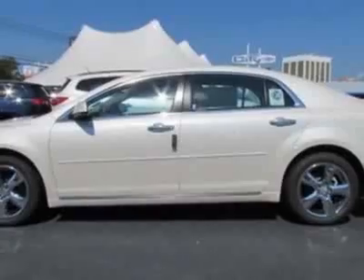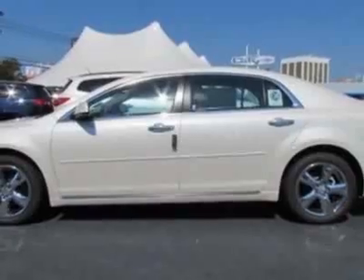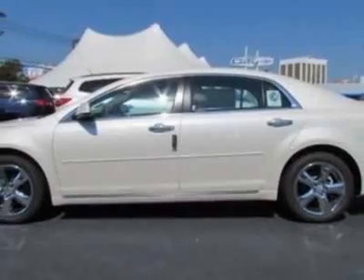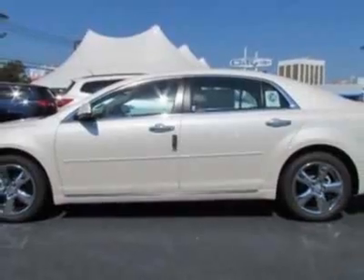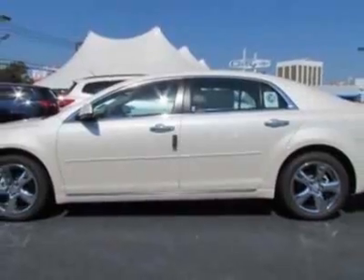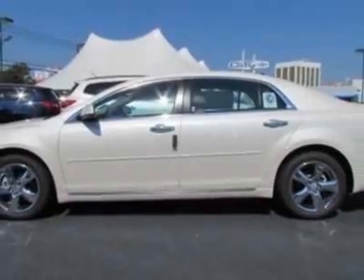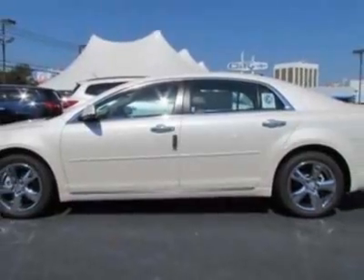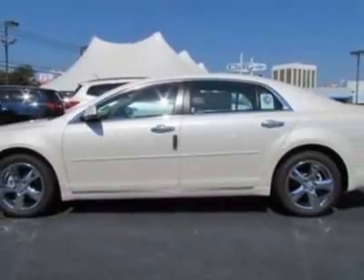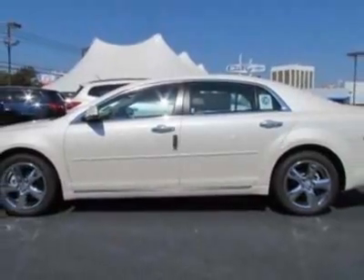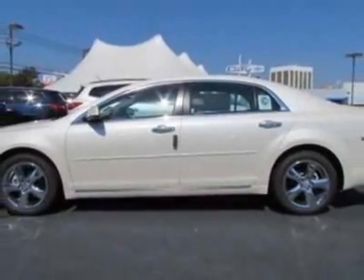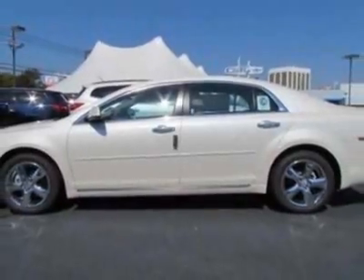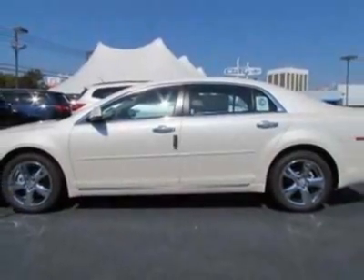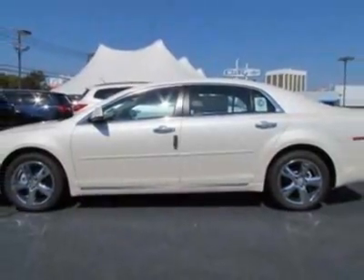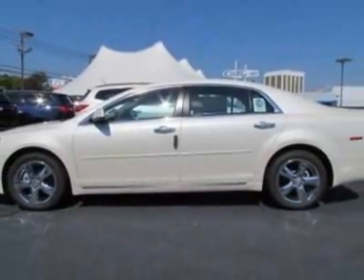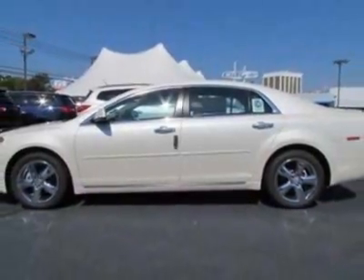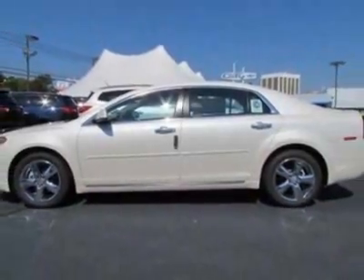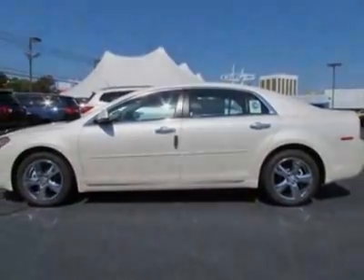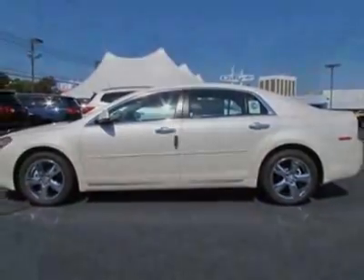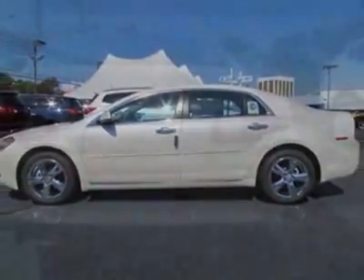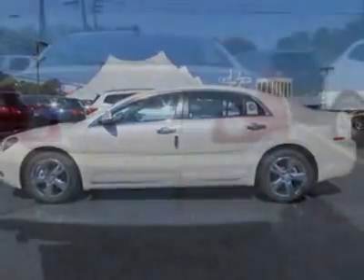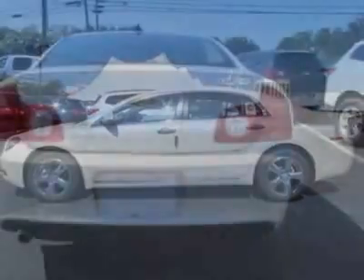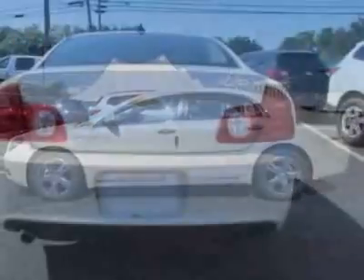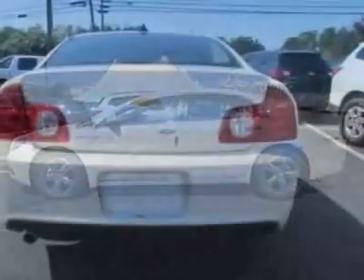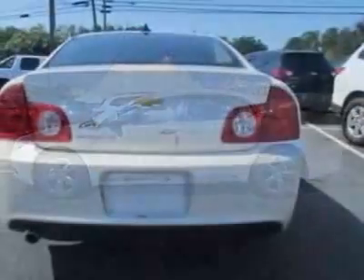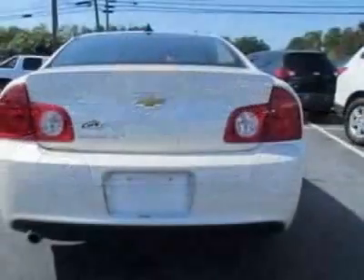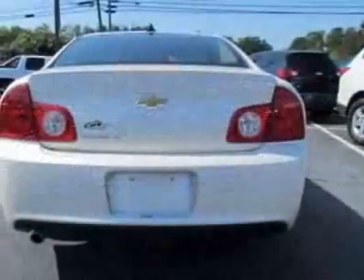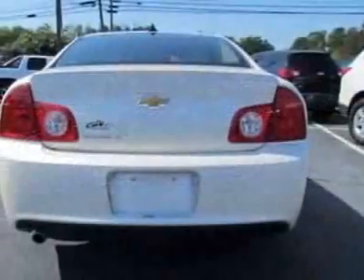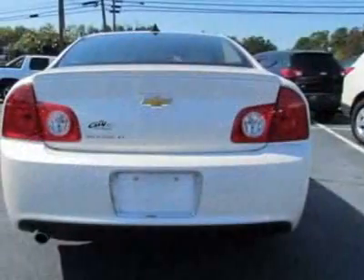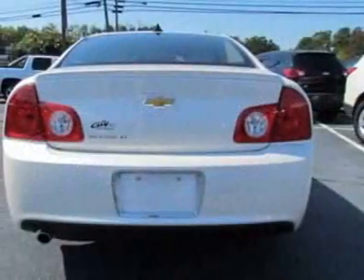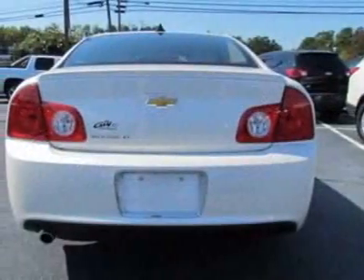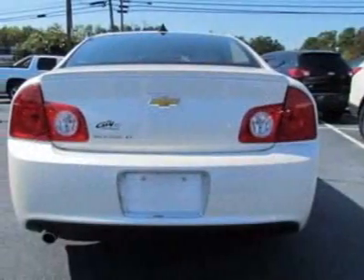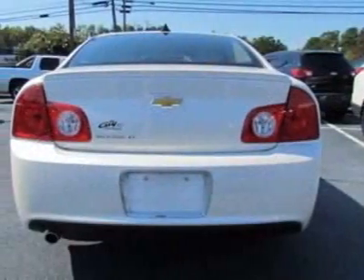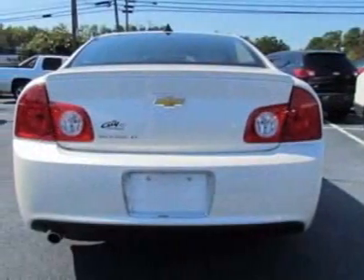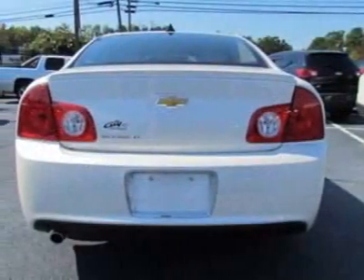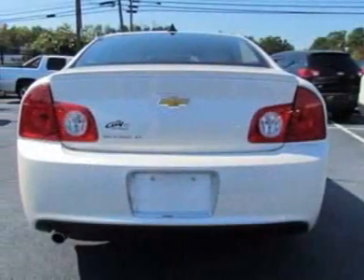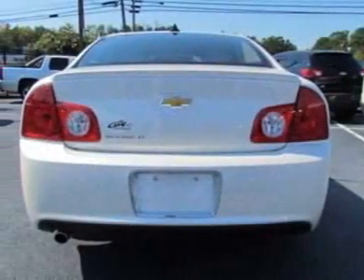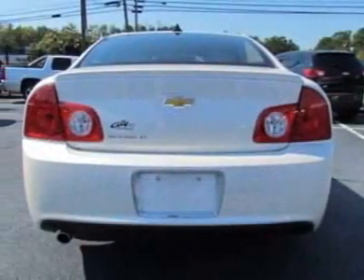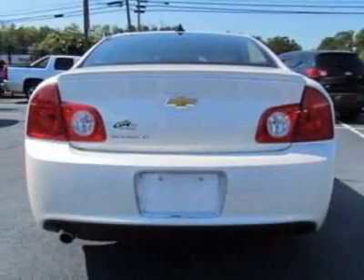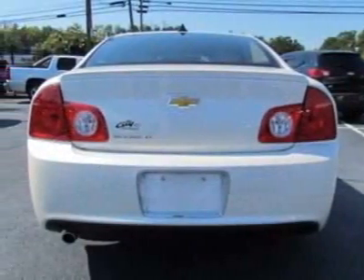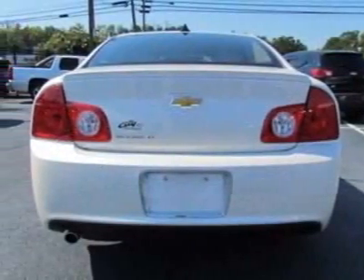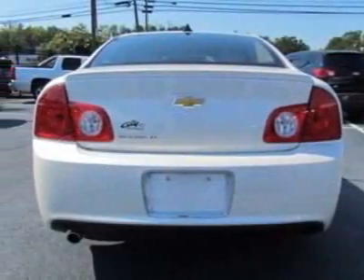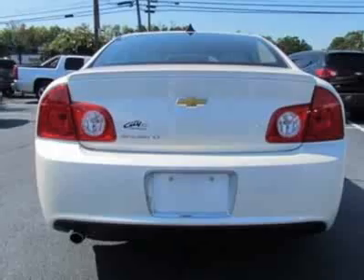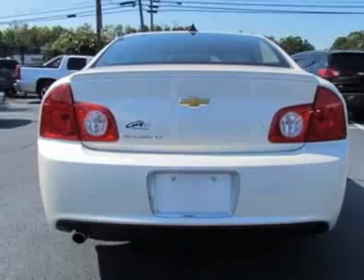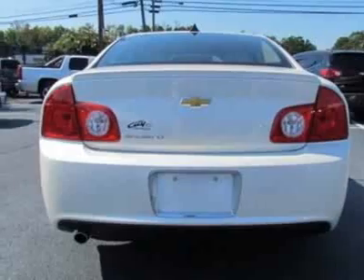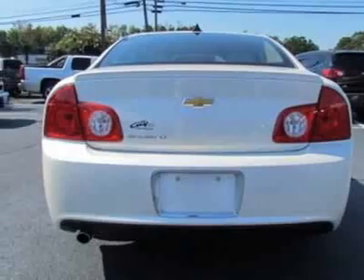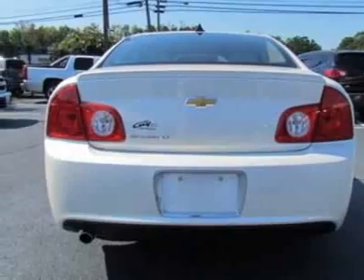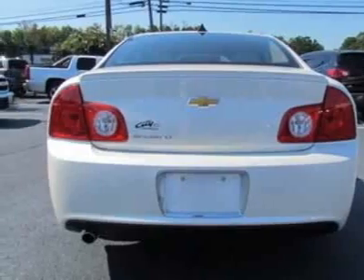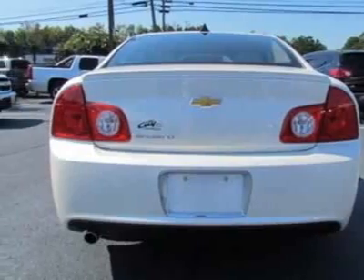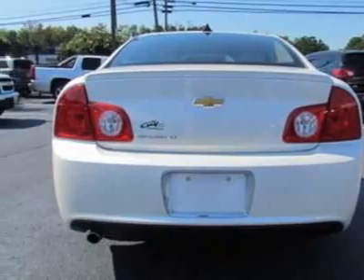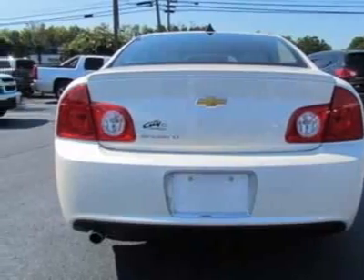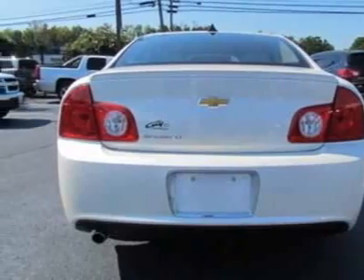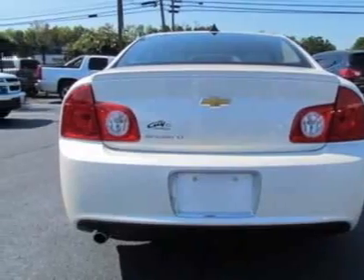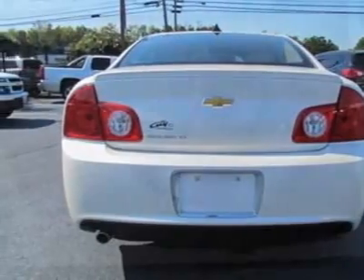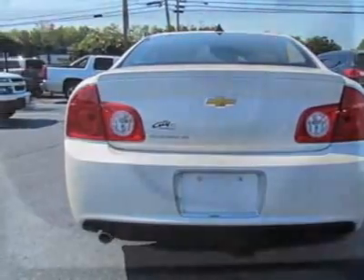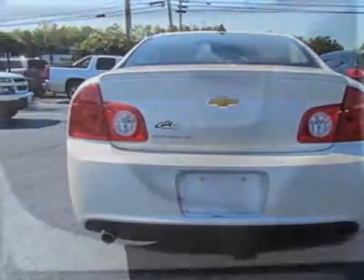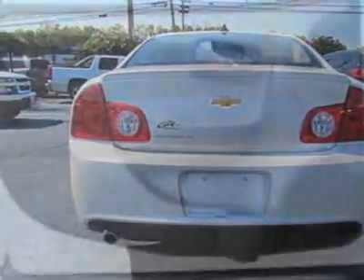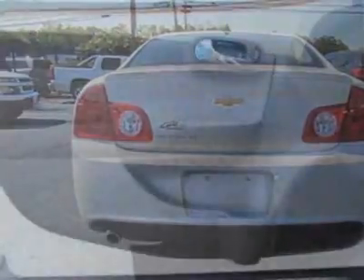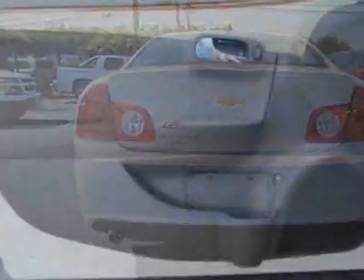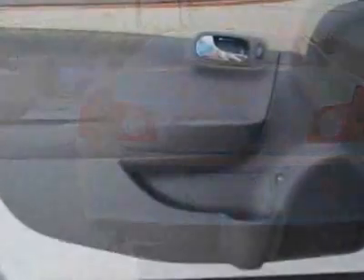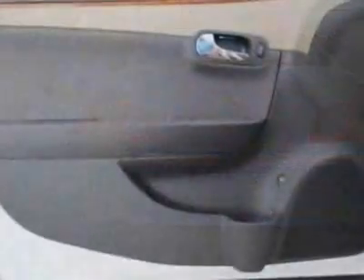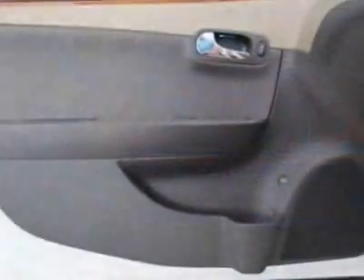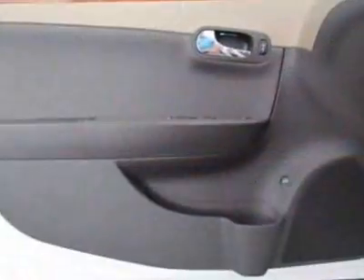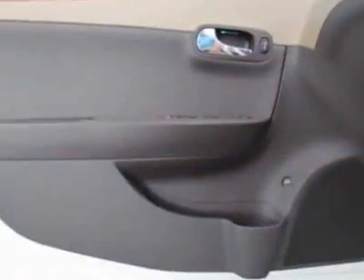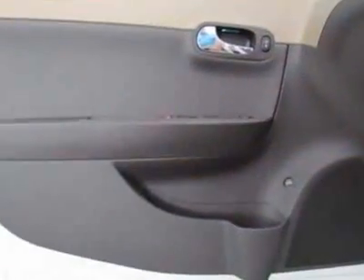This Malibu boasts a 2.4 liter inline-four engine and has a six-speed automatic transmission.